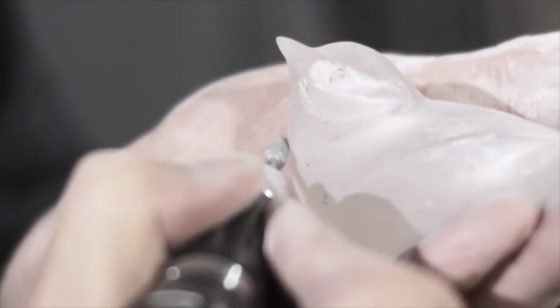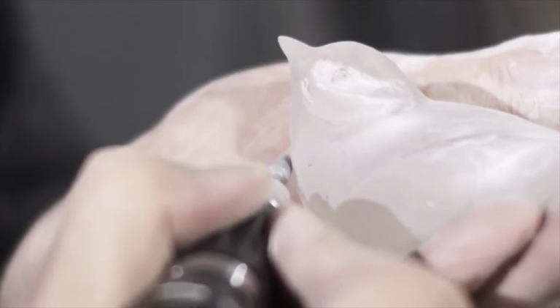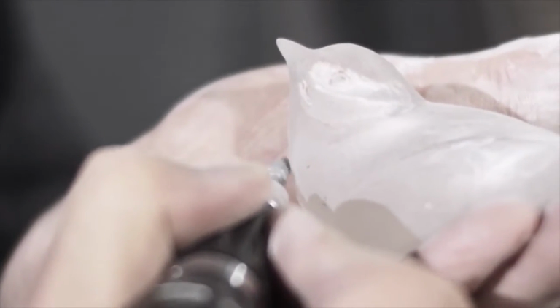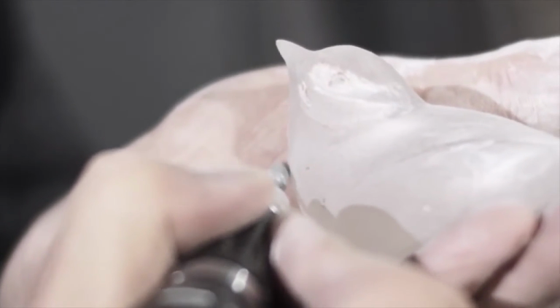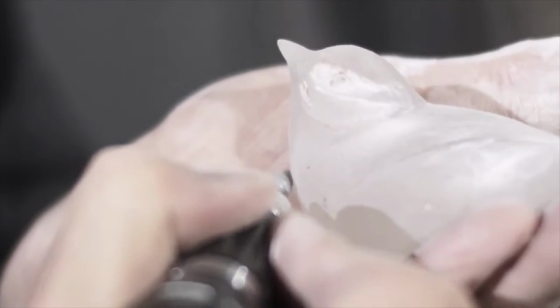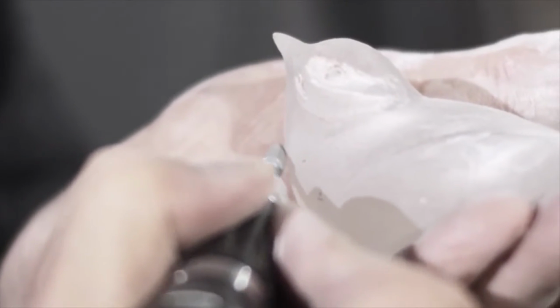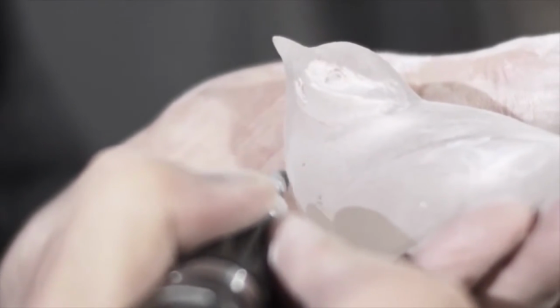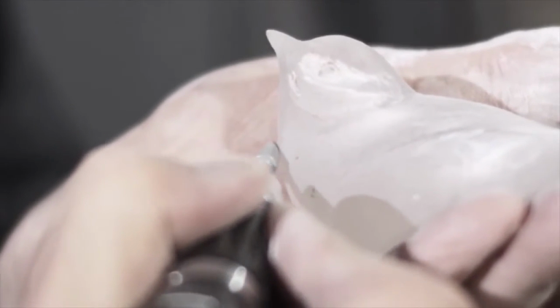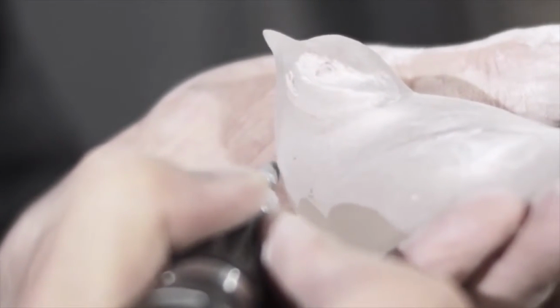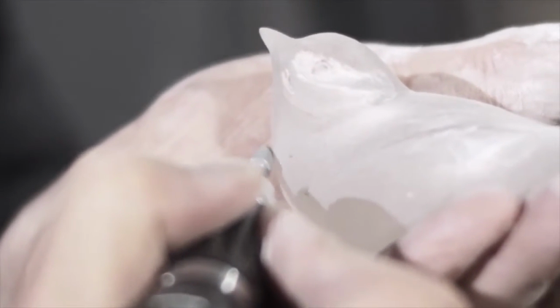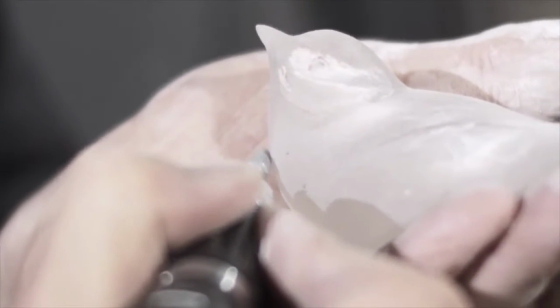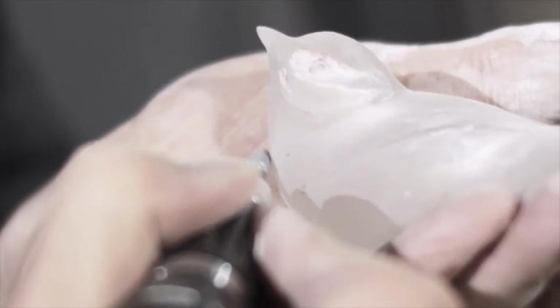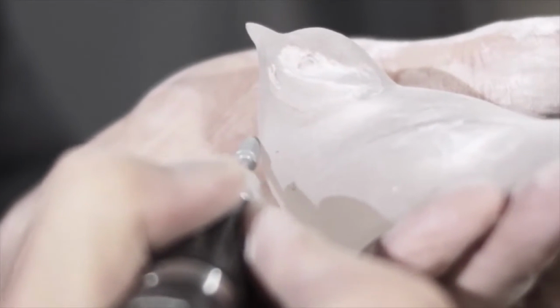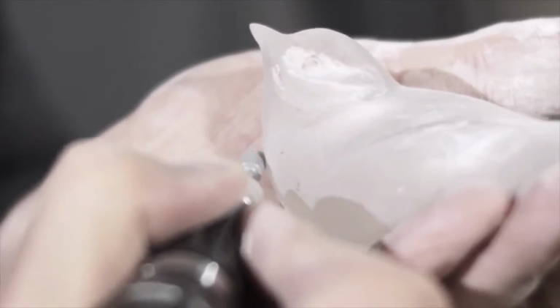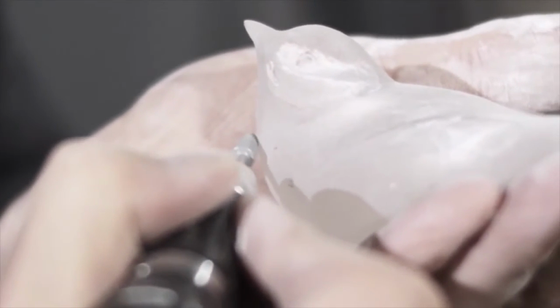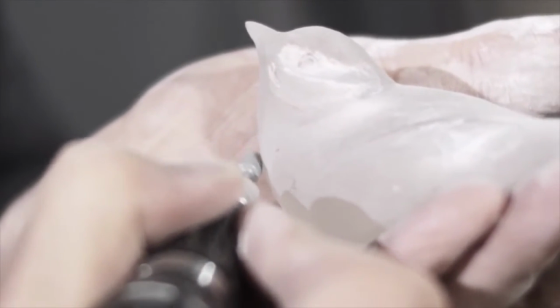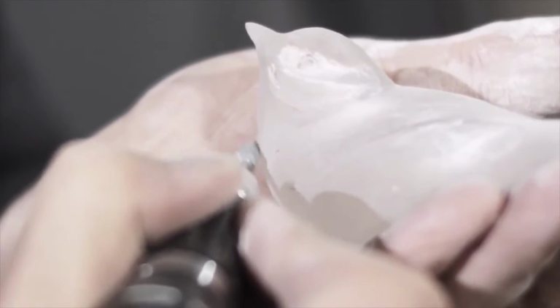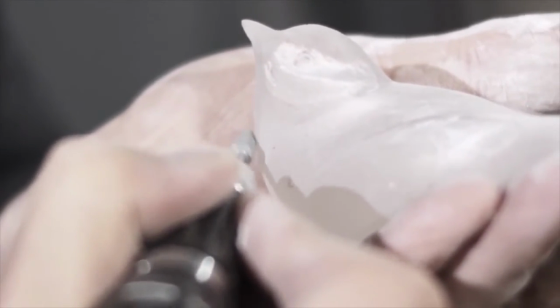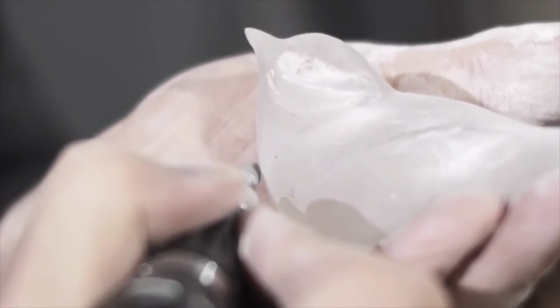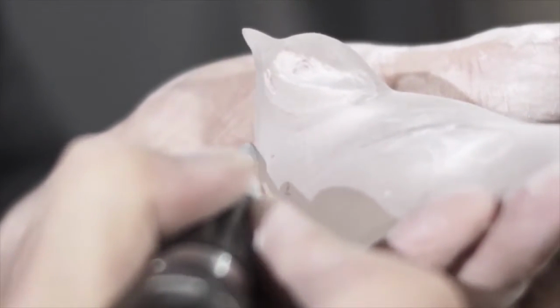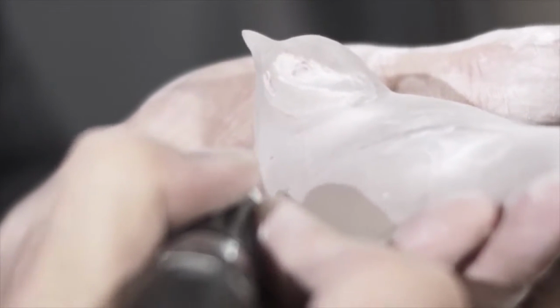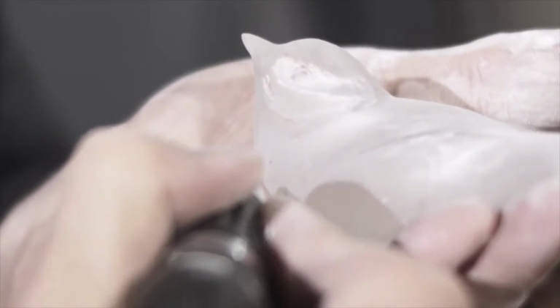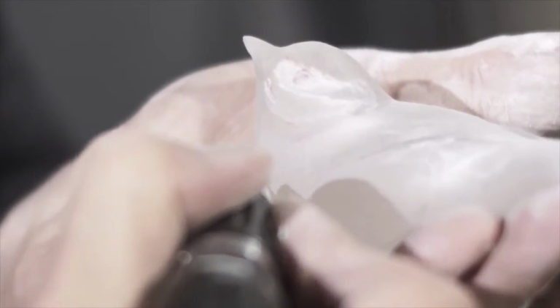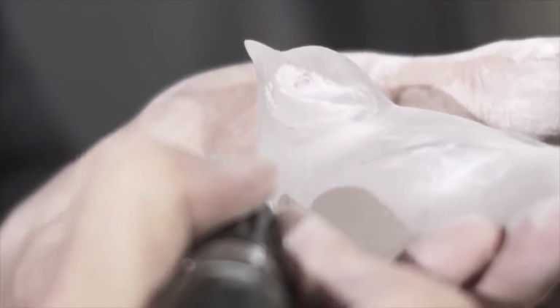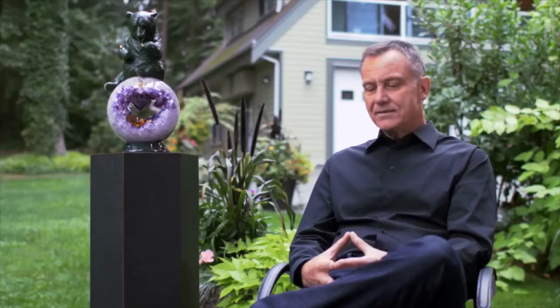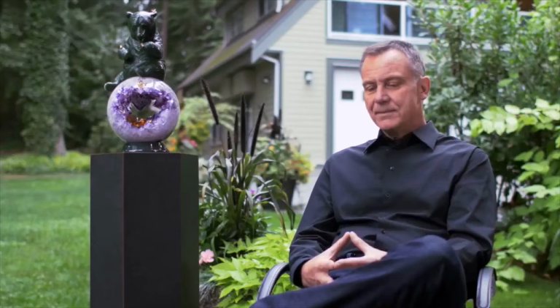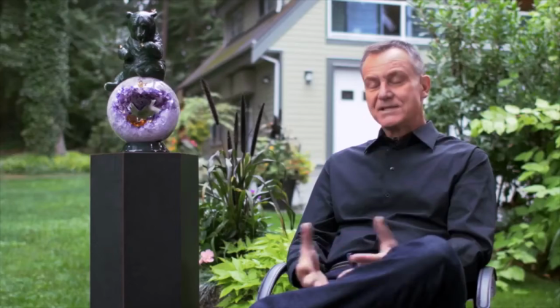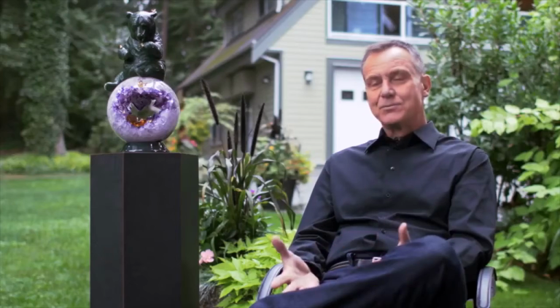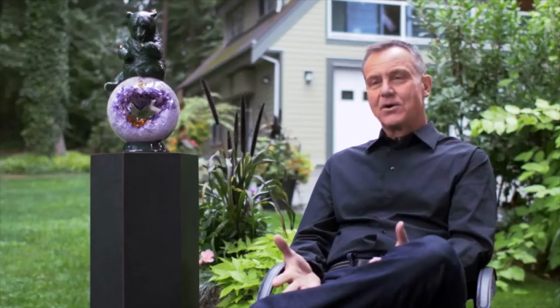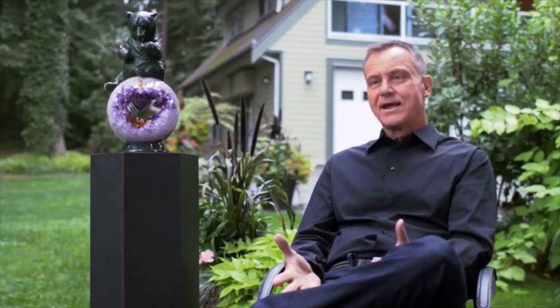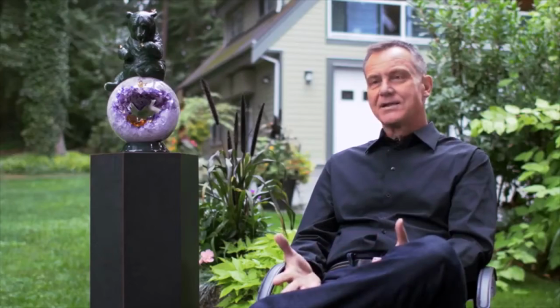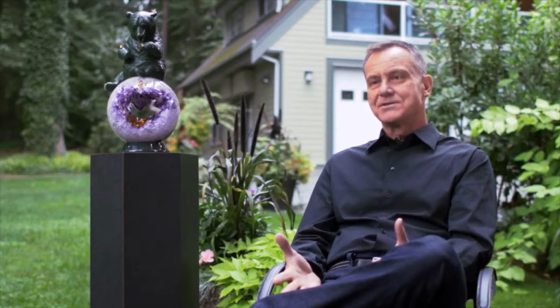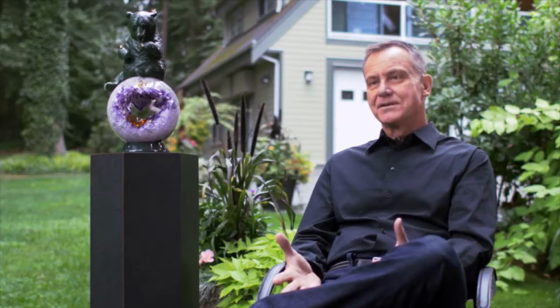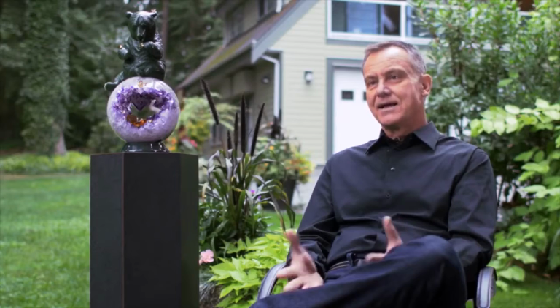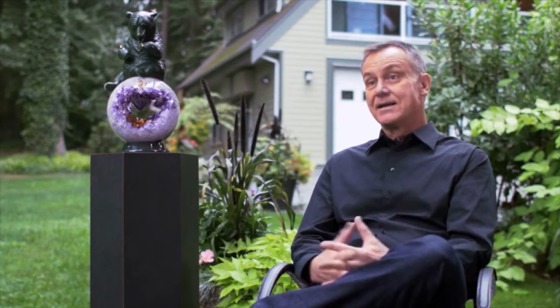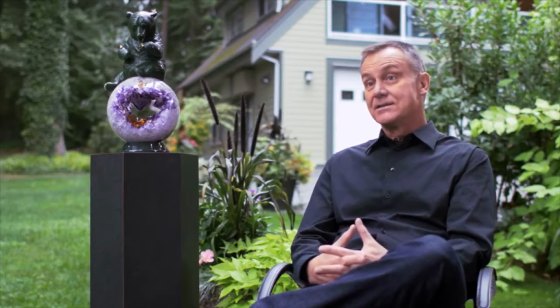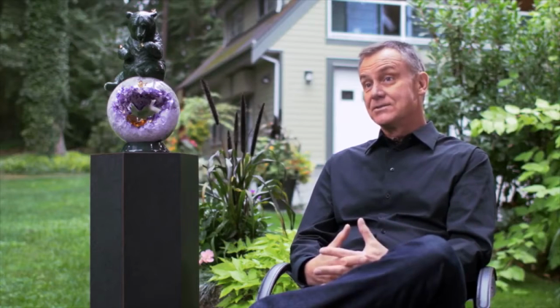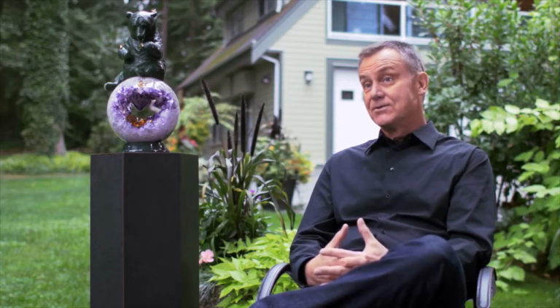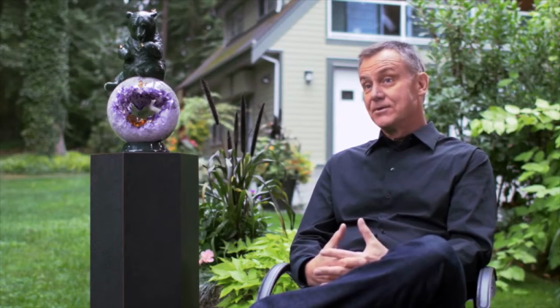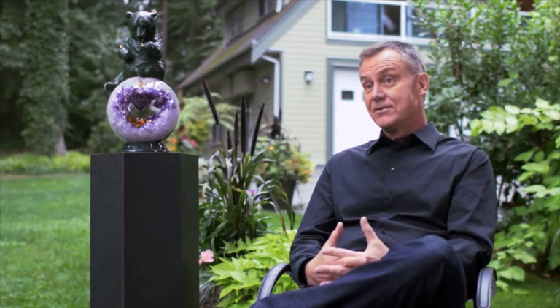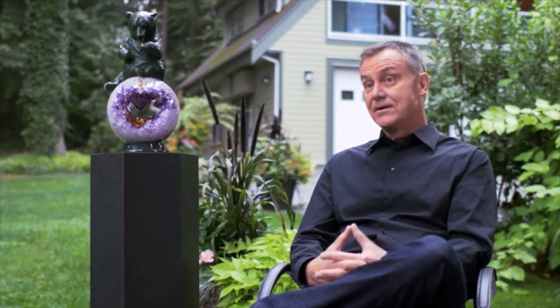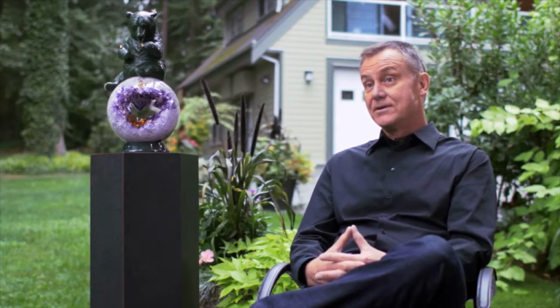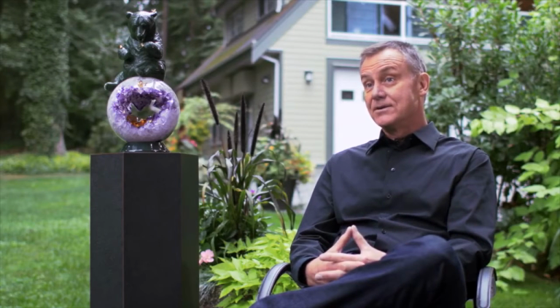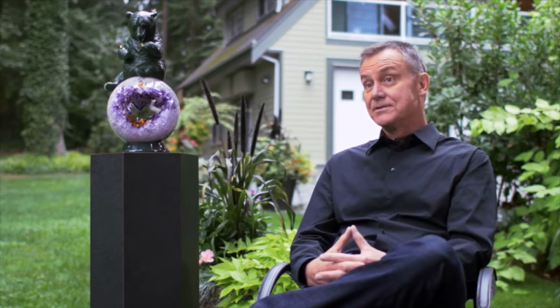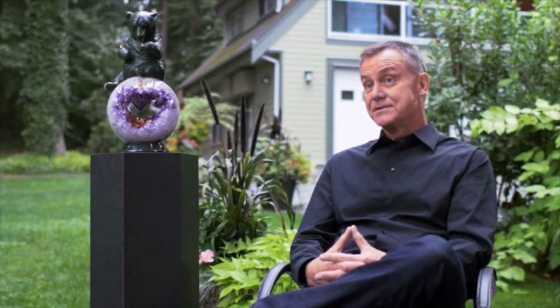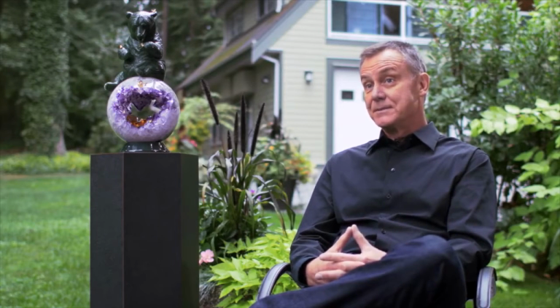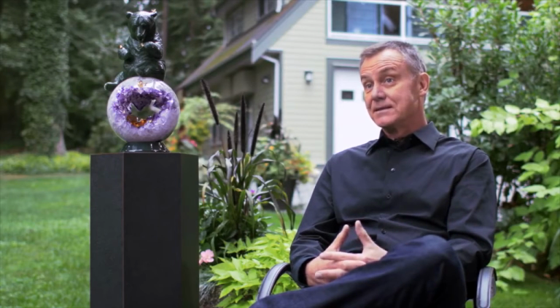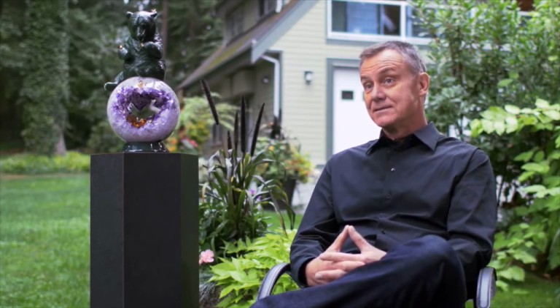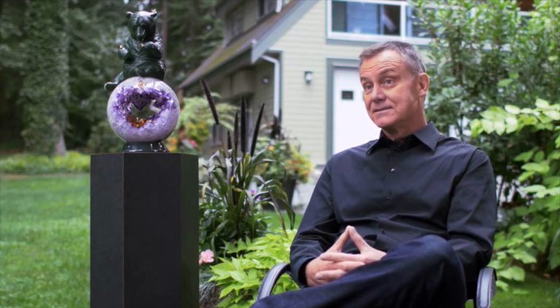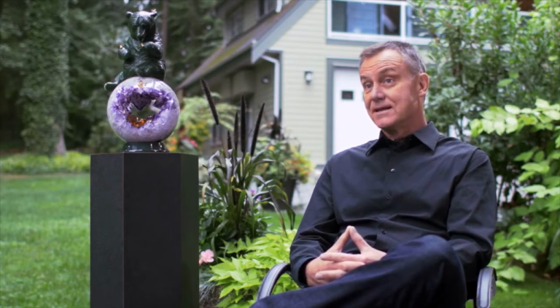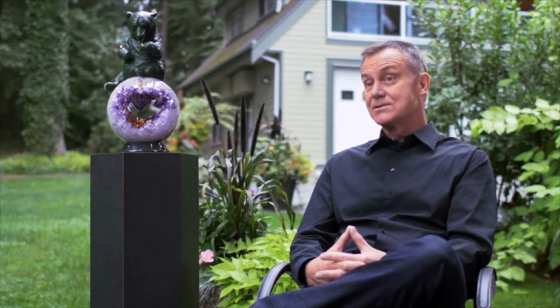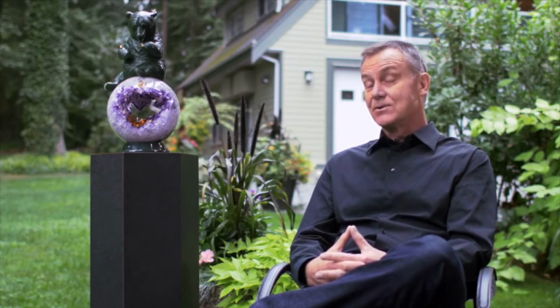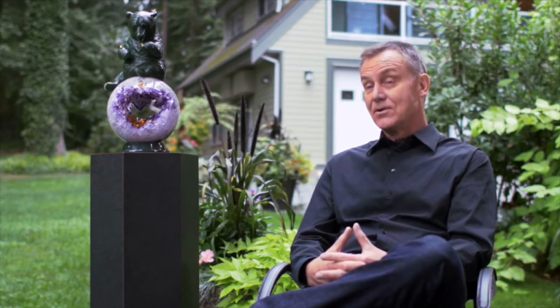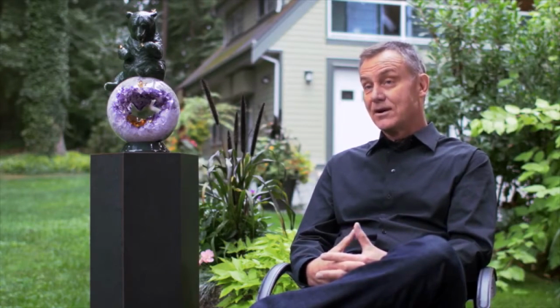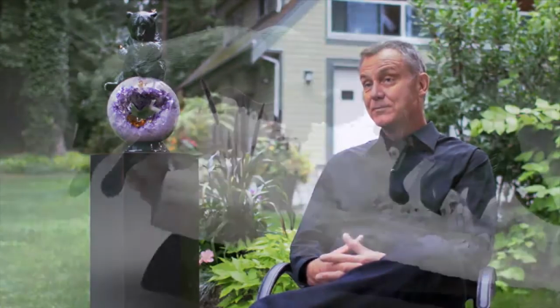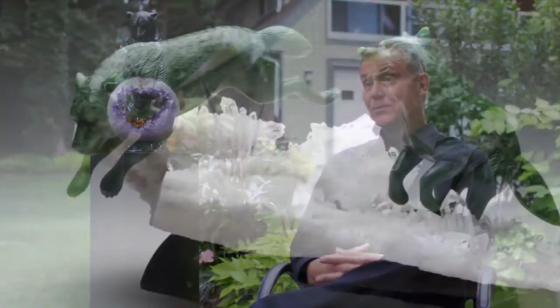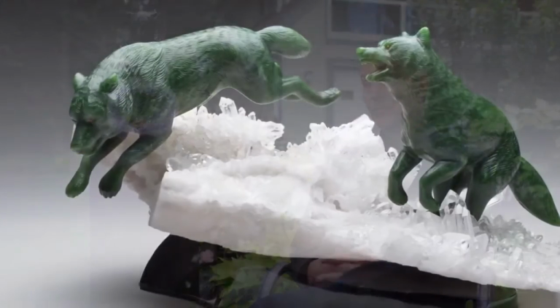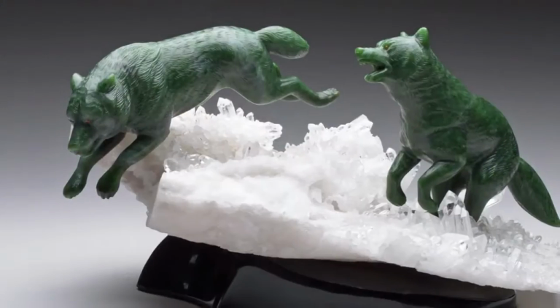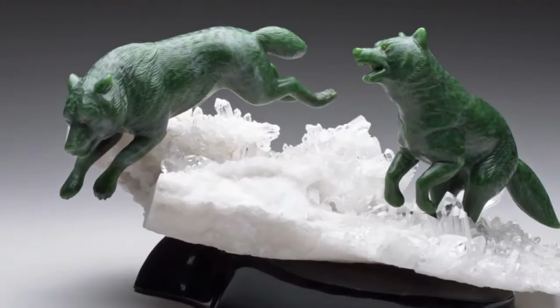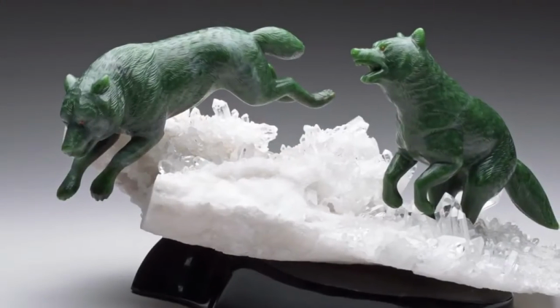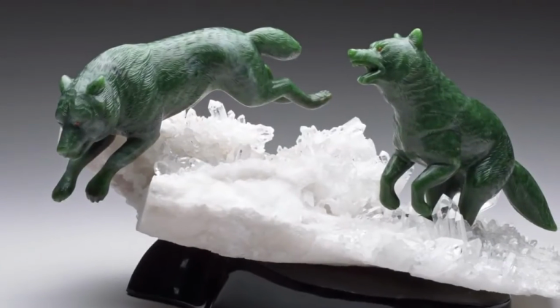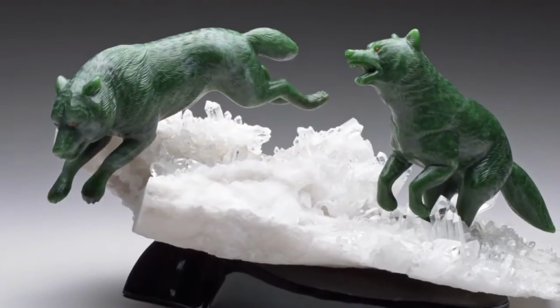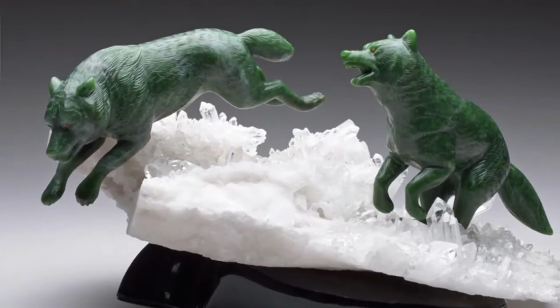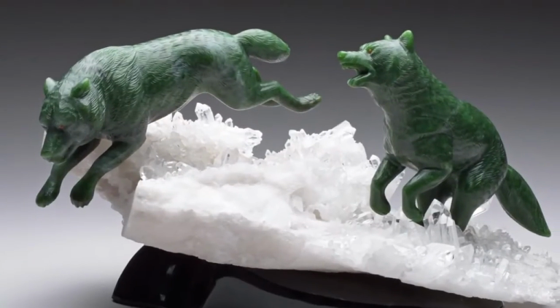How long does it take to do a sculpture? My smart answer to that is 35 years, because that's how long I've been working with this stone.